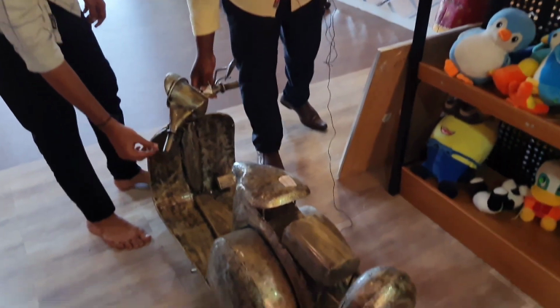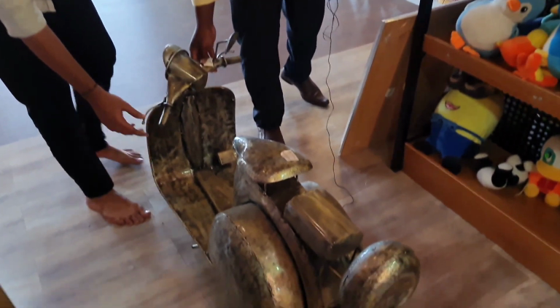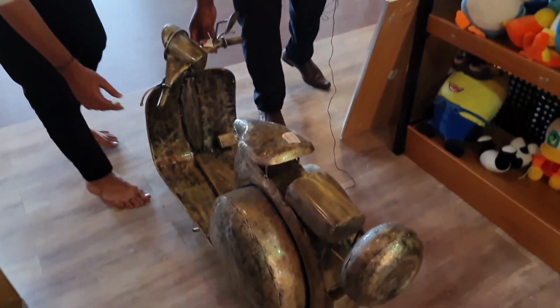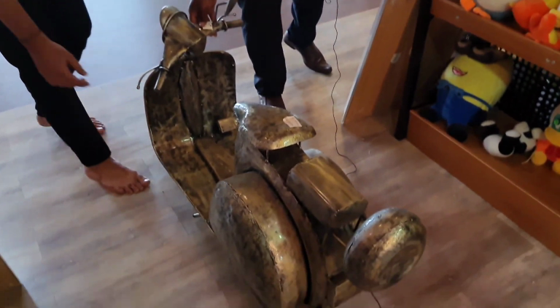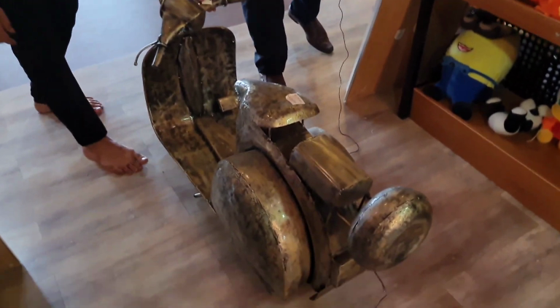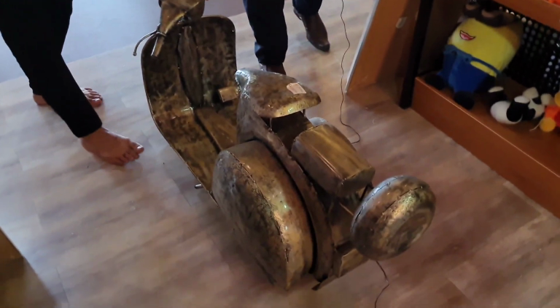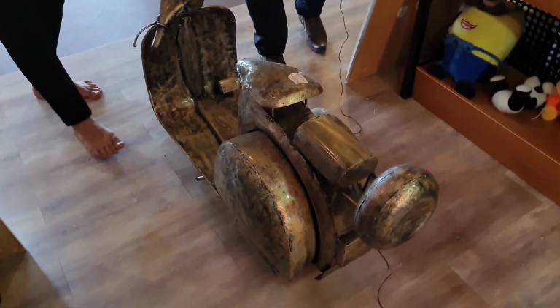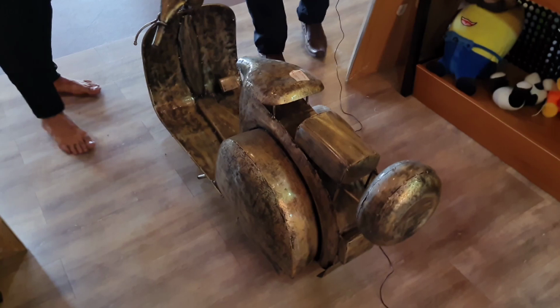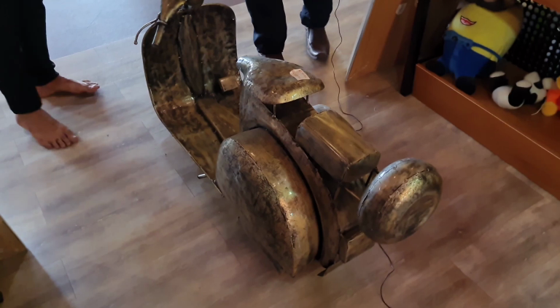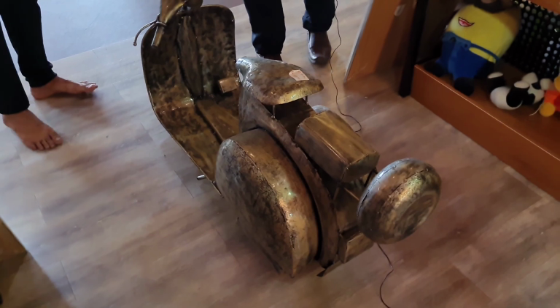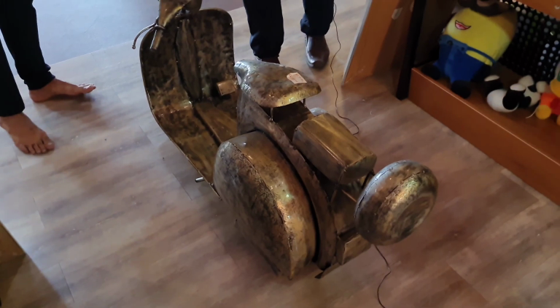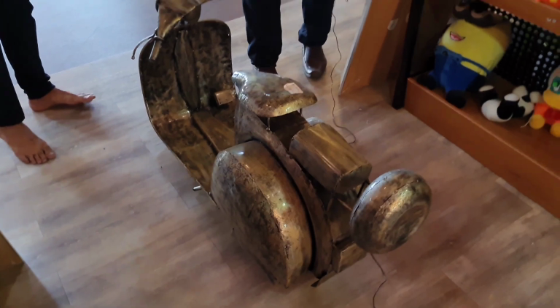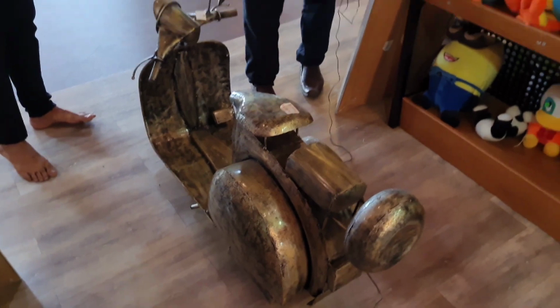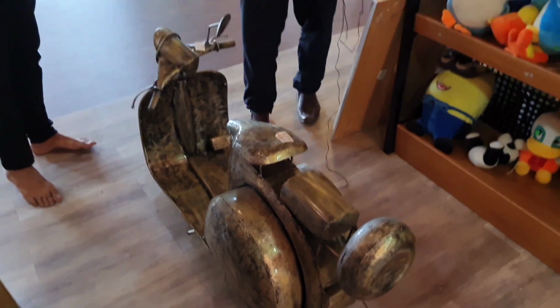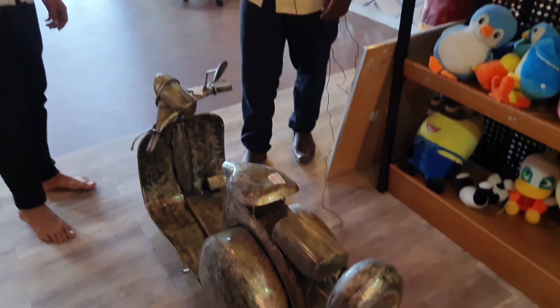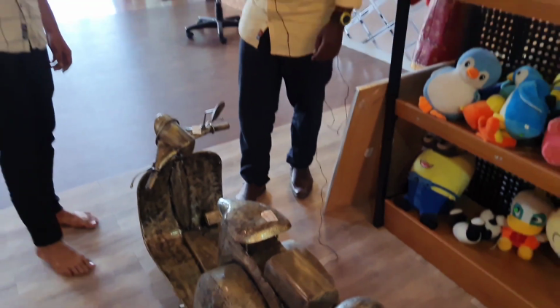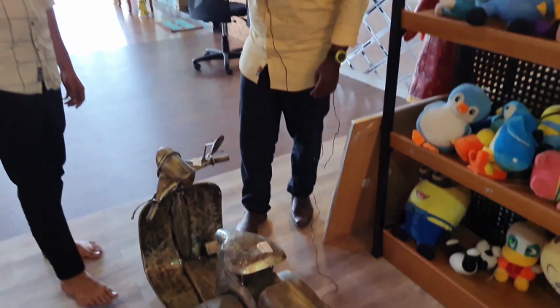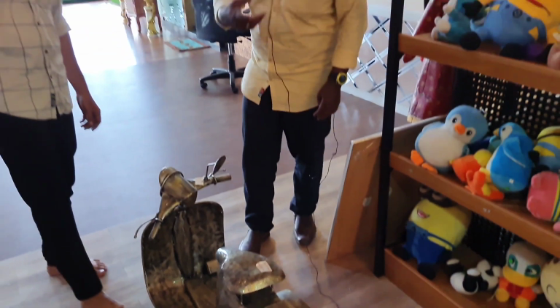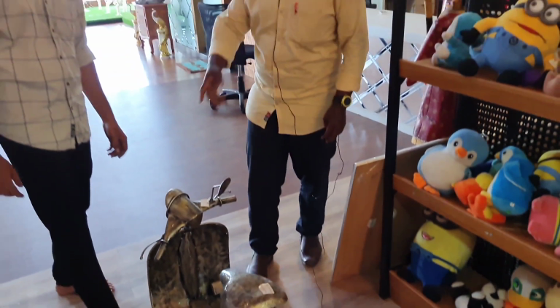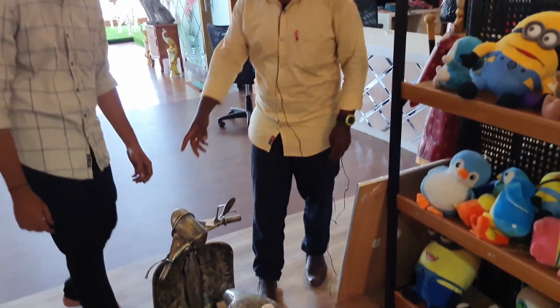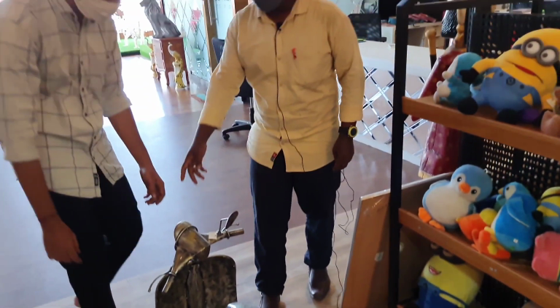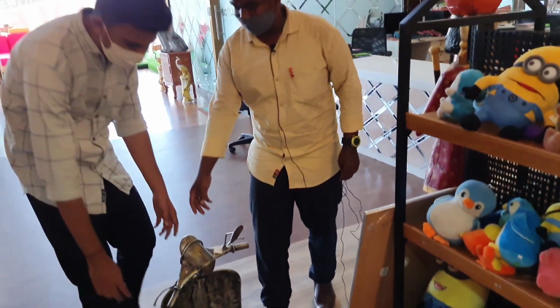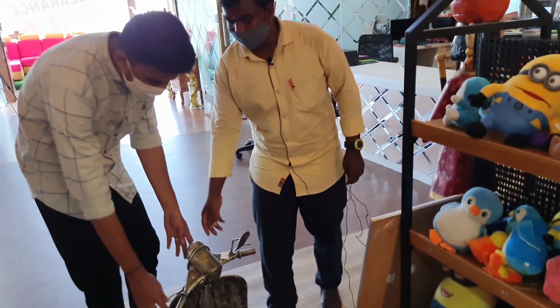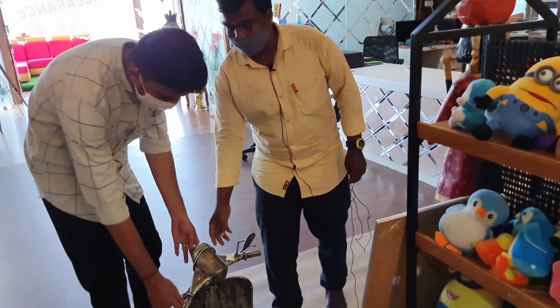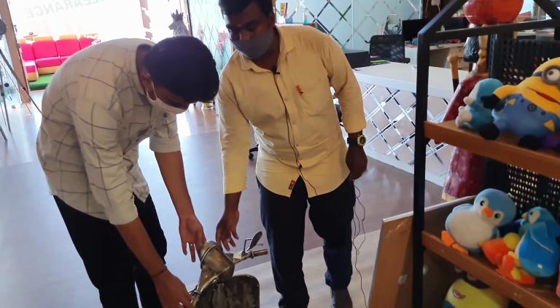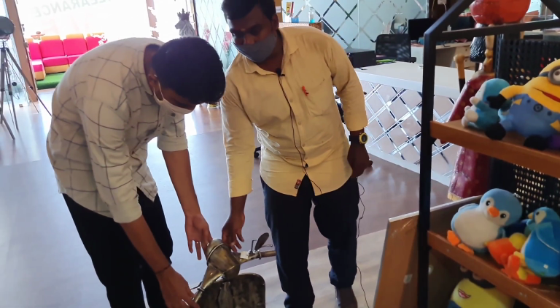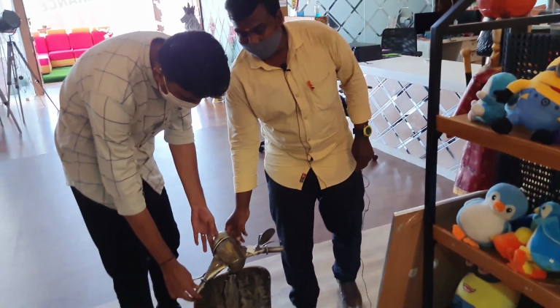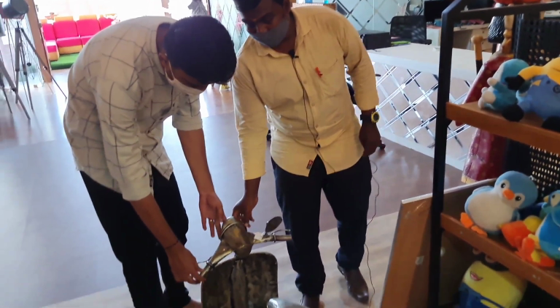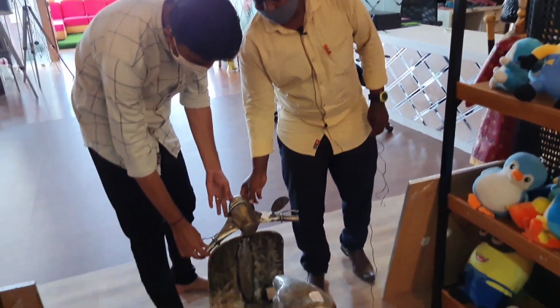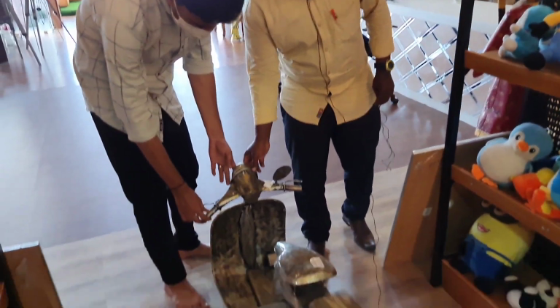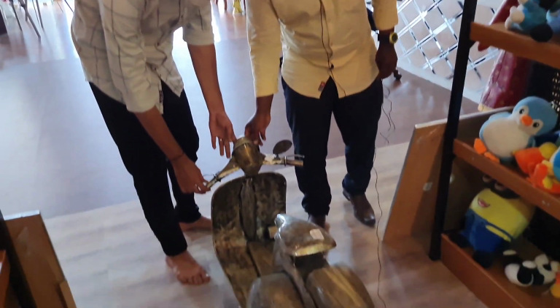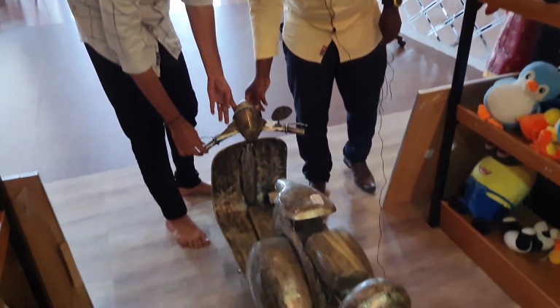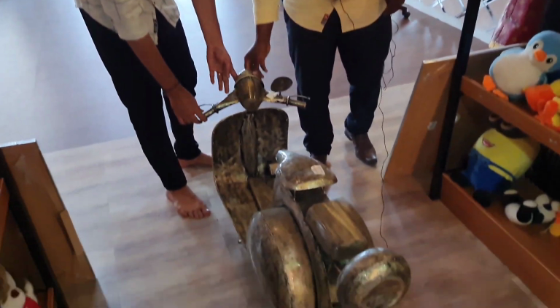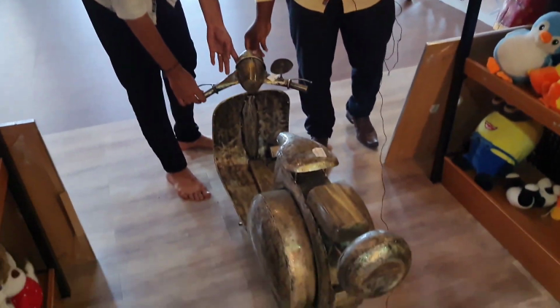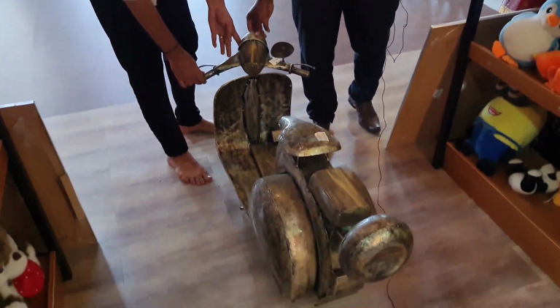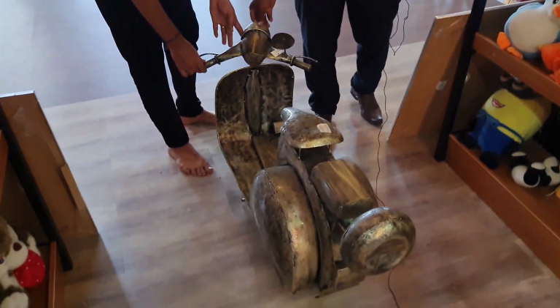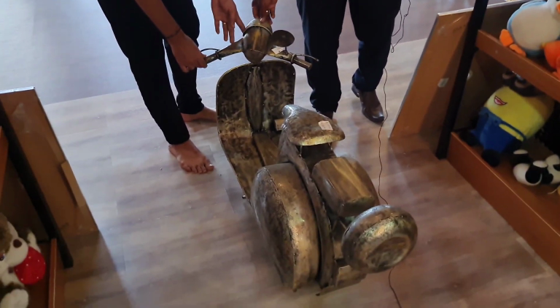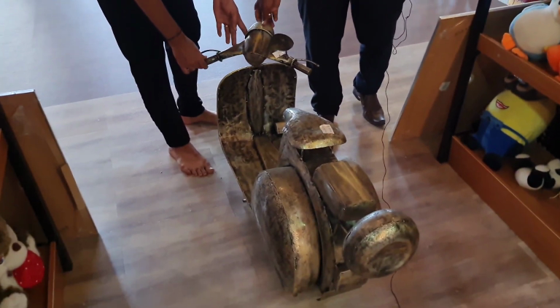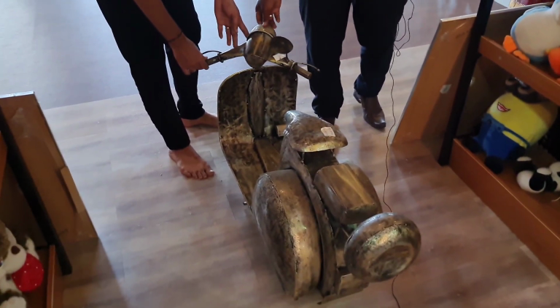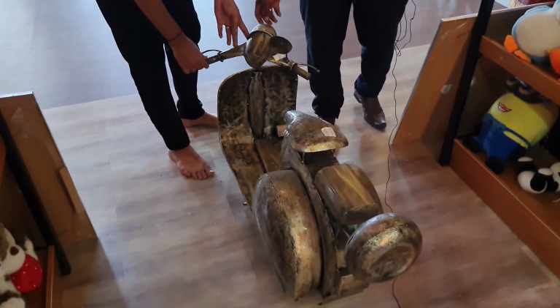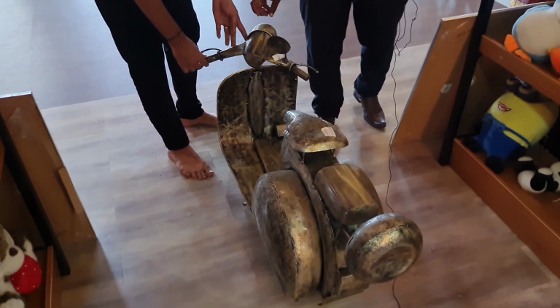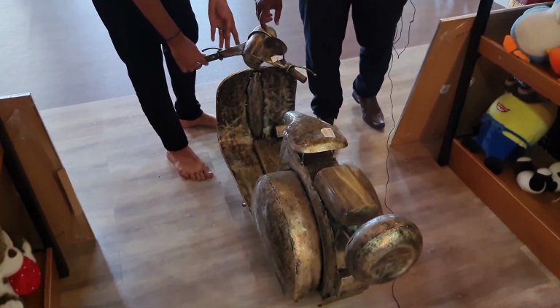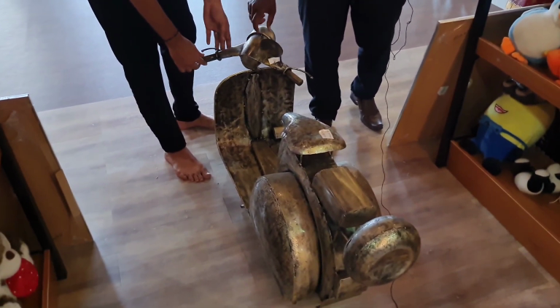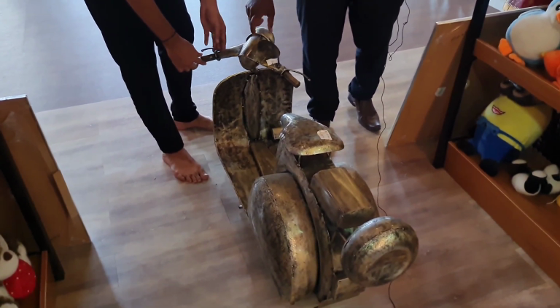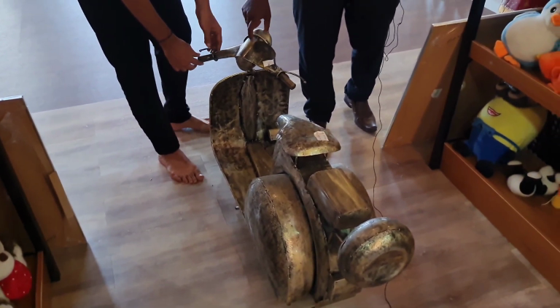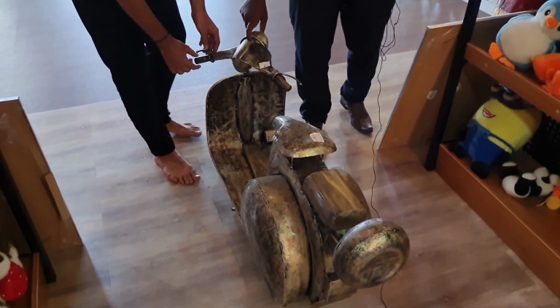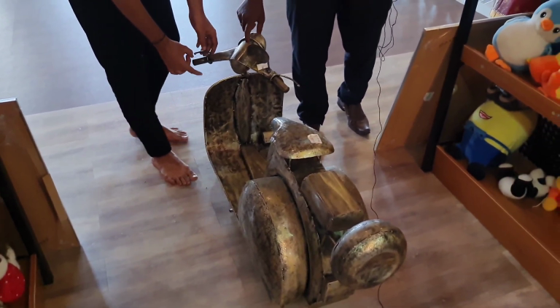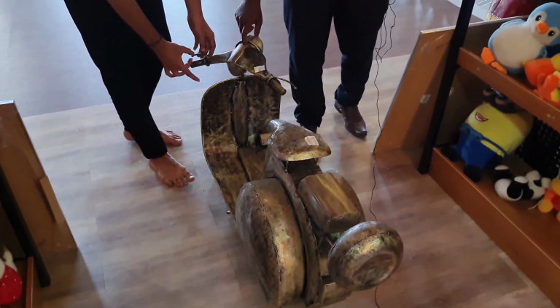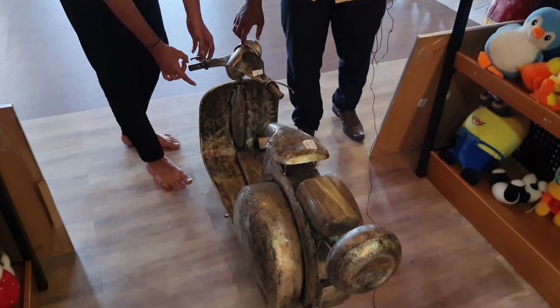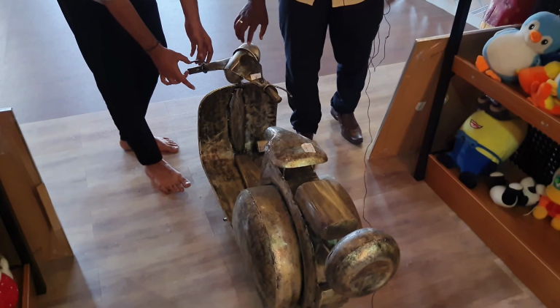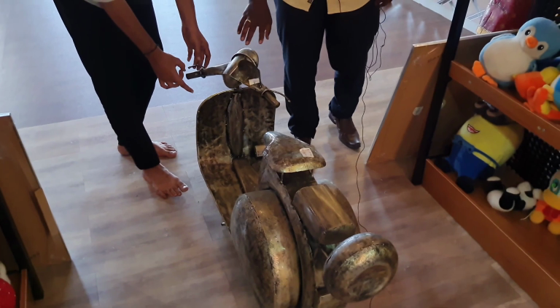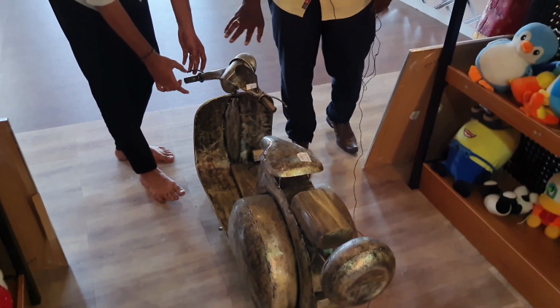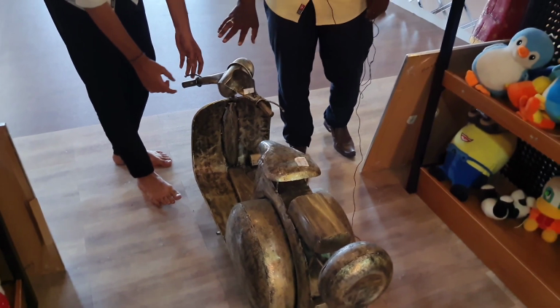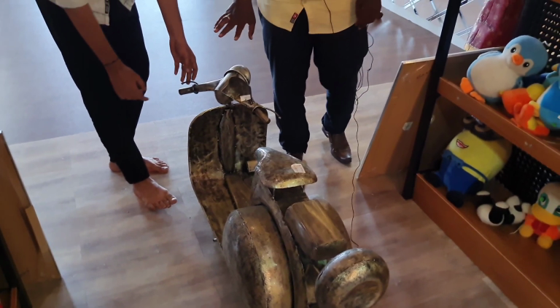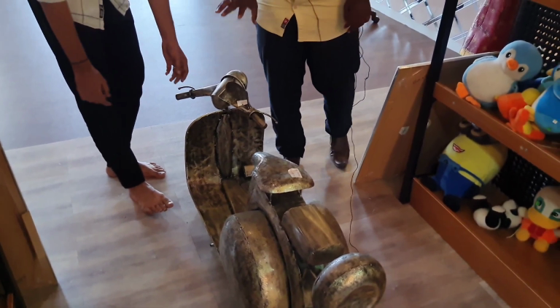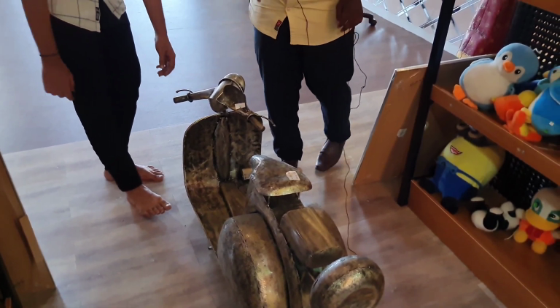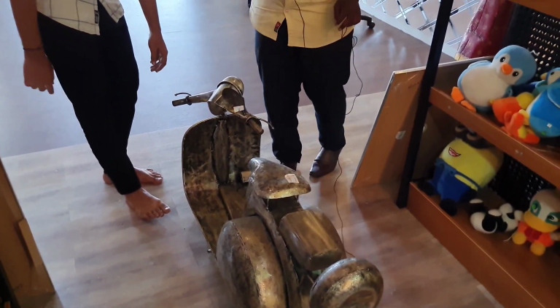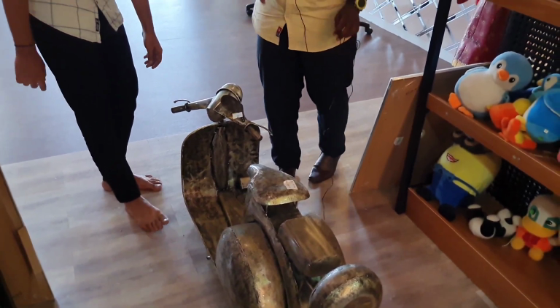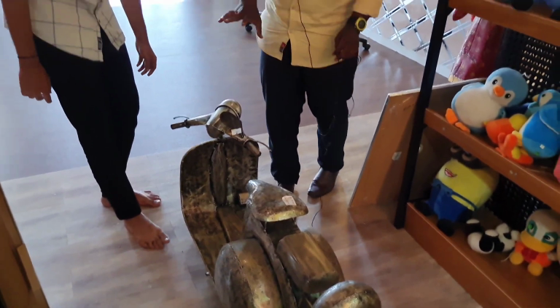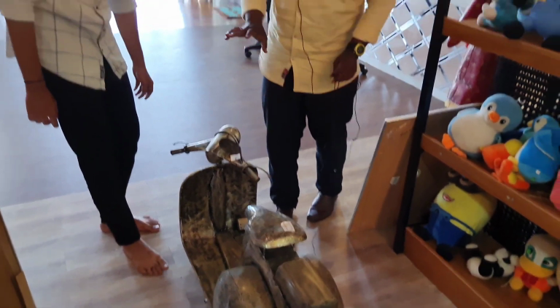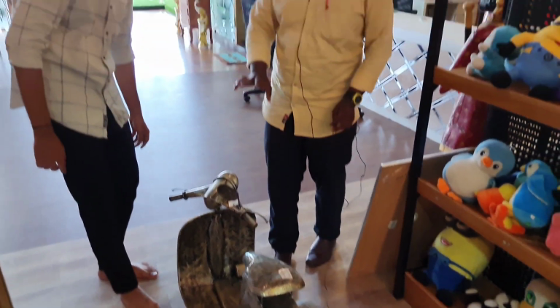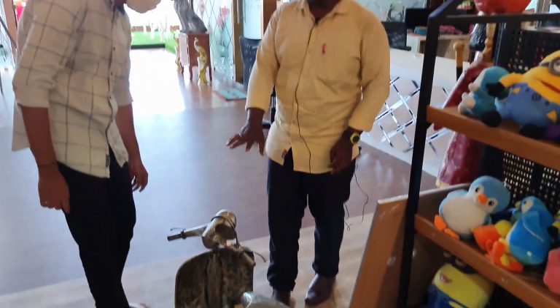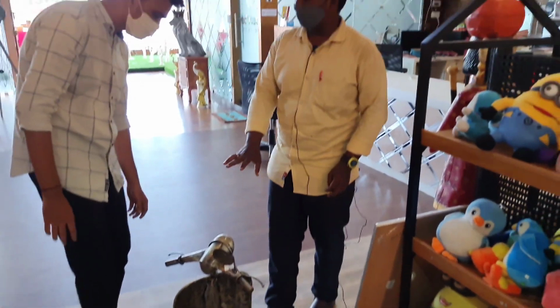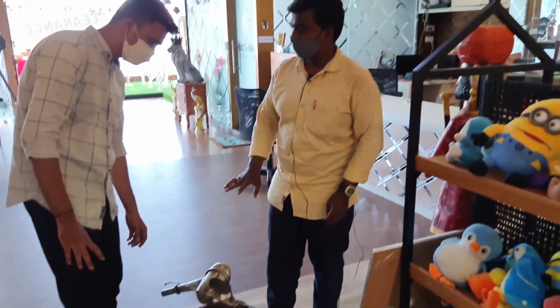It's an antique type — it's a metallic scooter with a metallic design. It's a show piece.